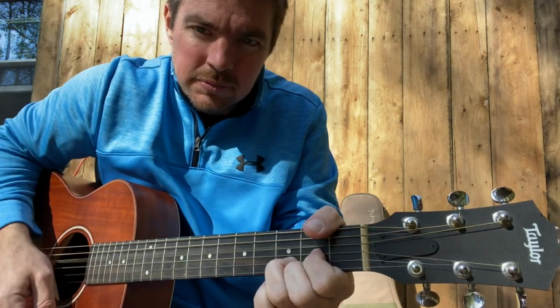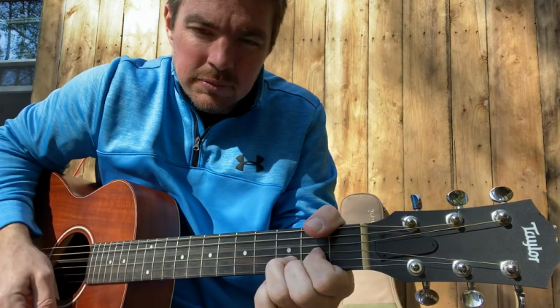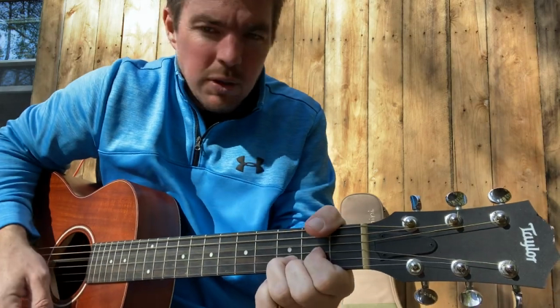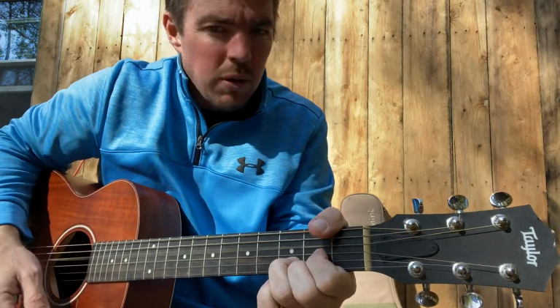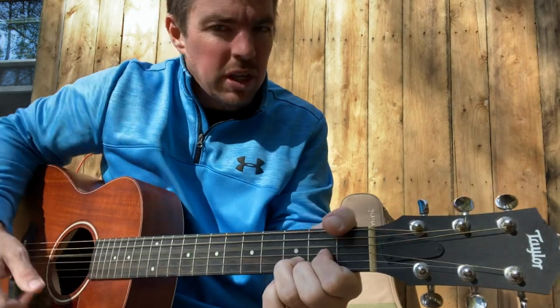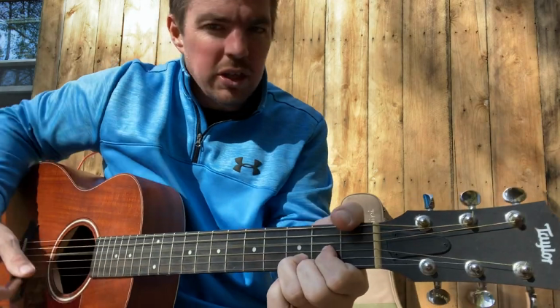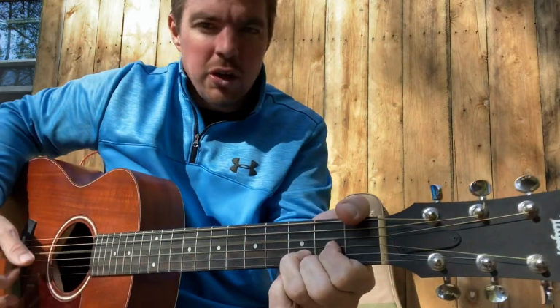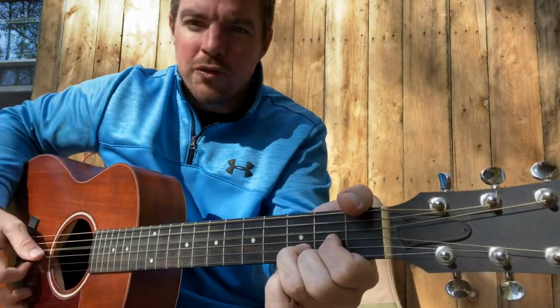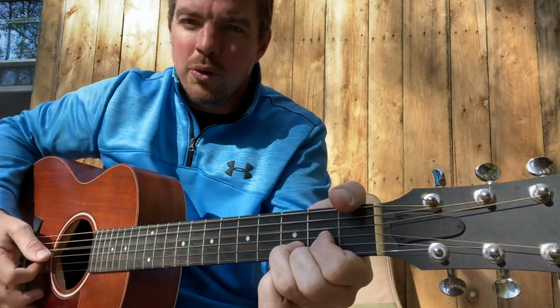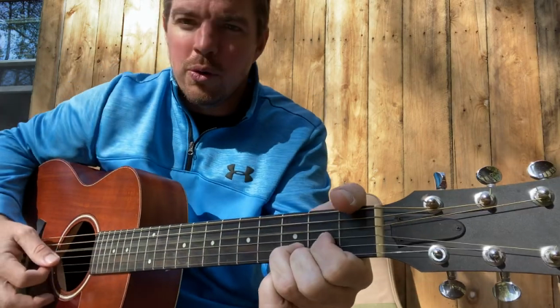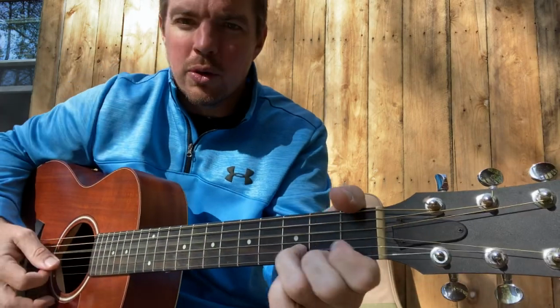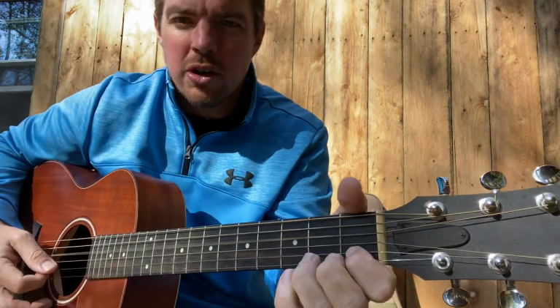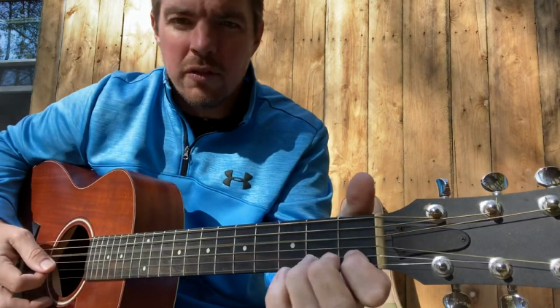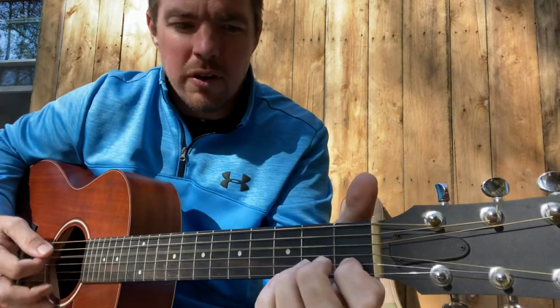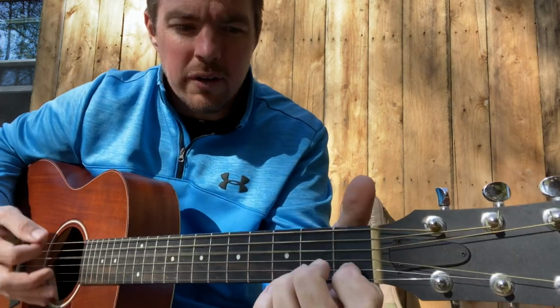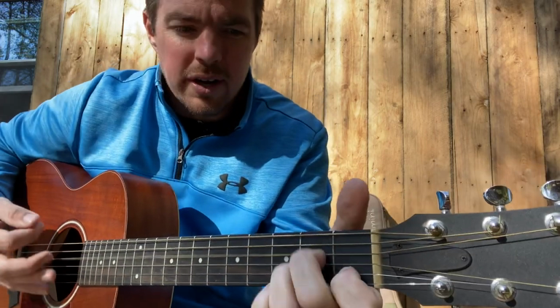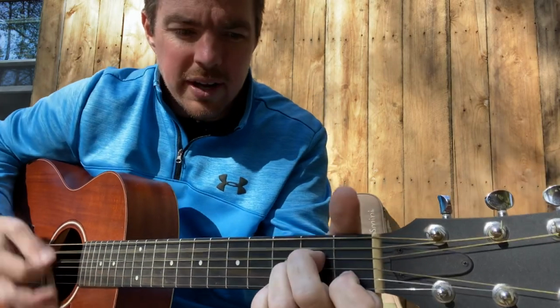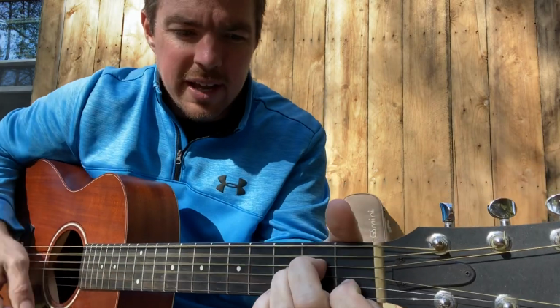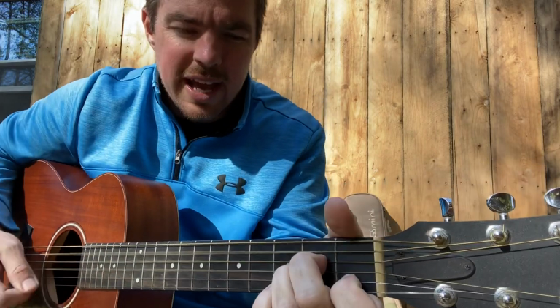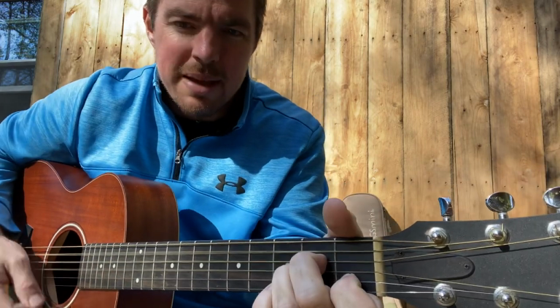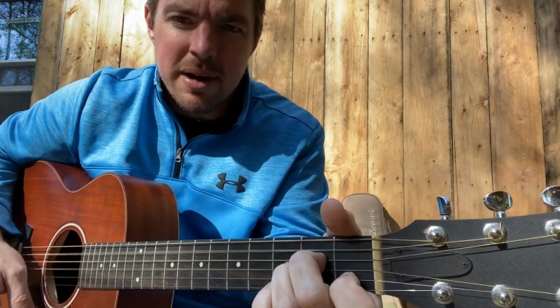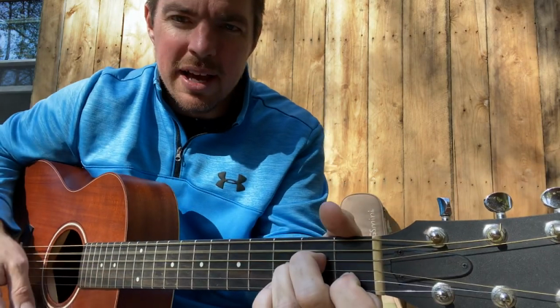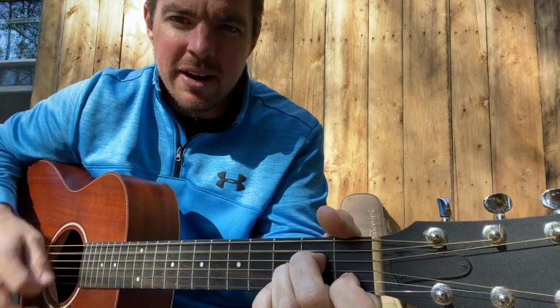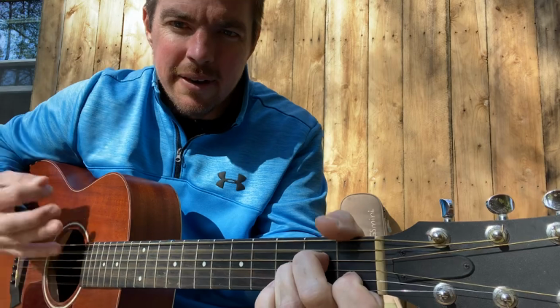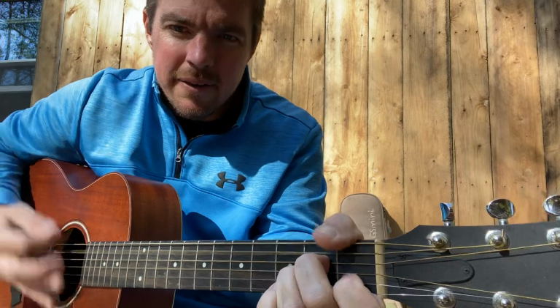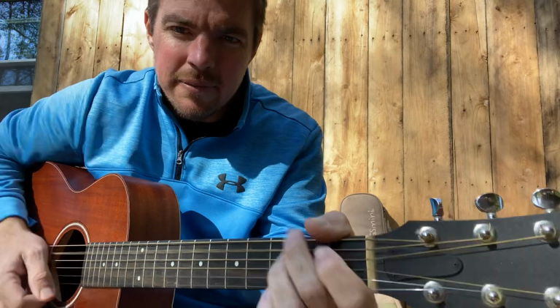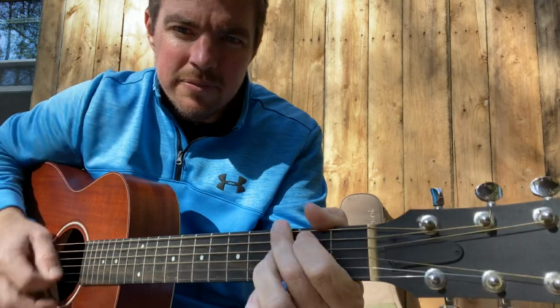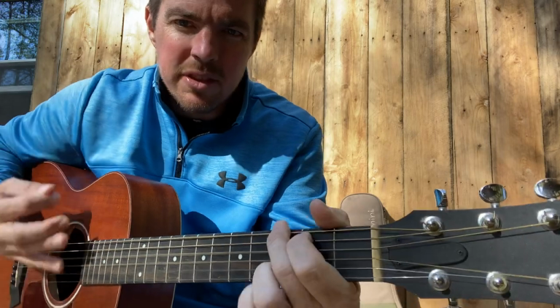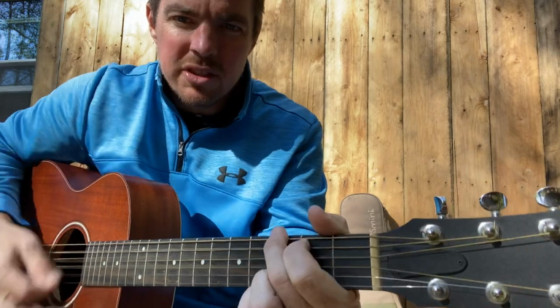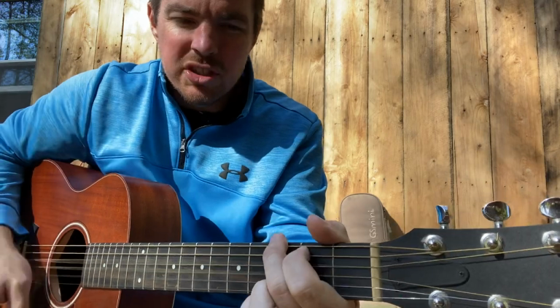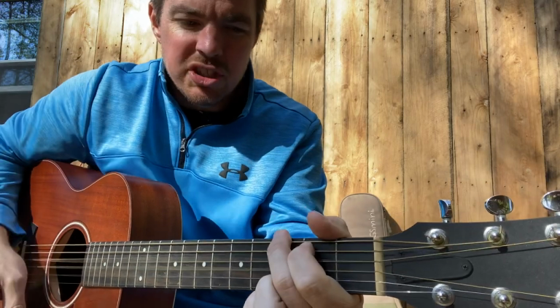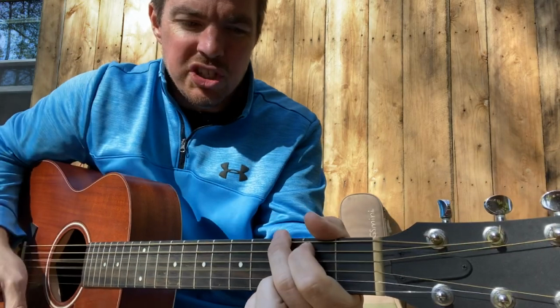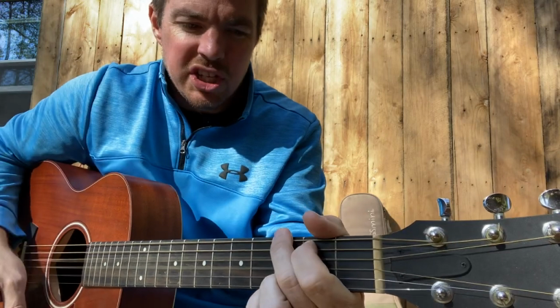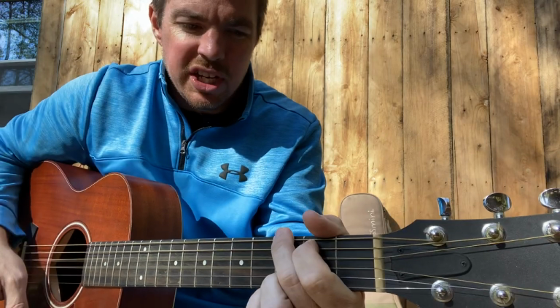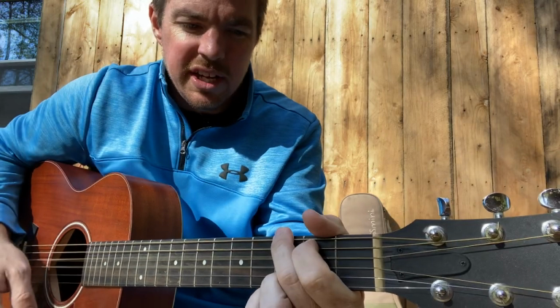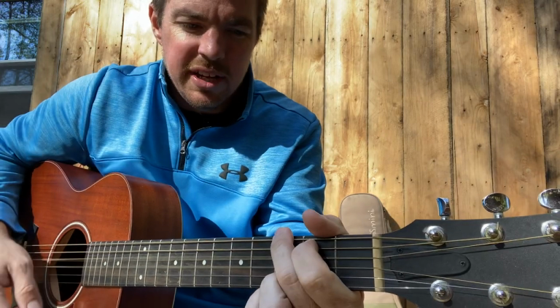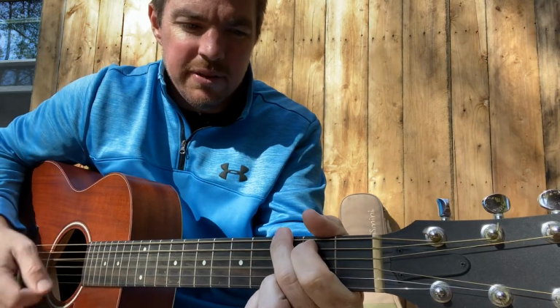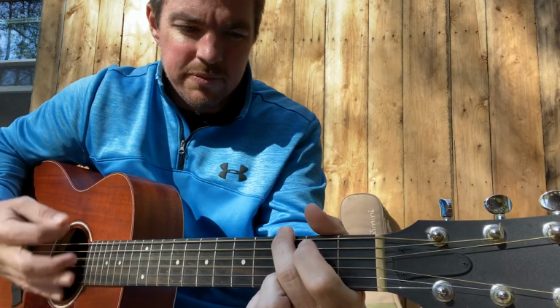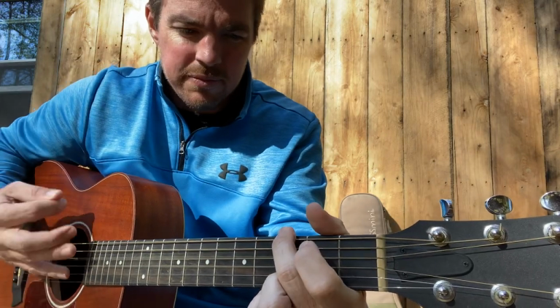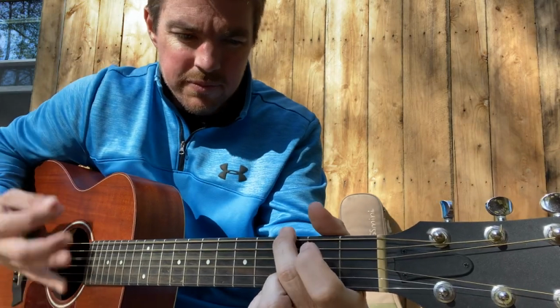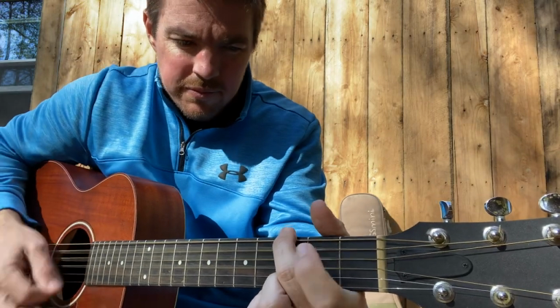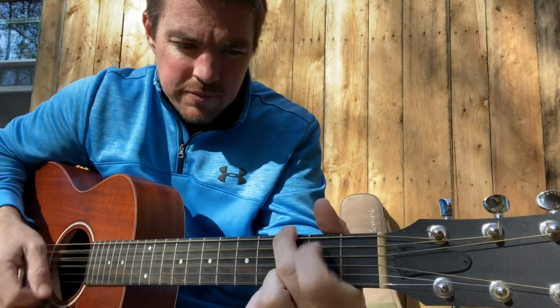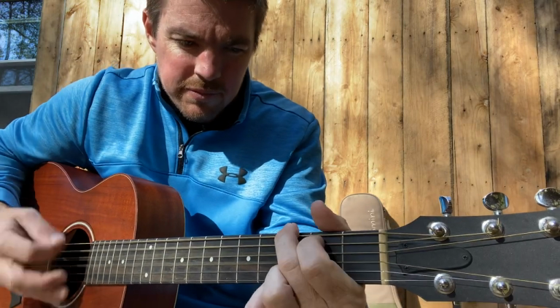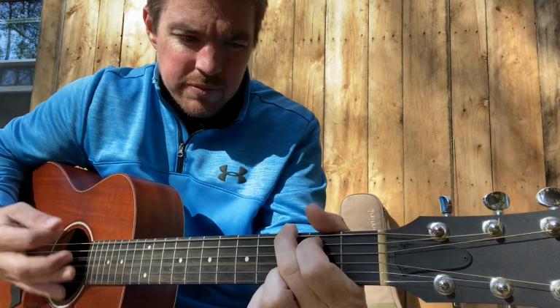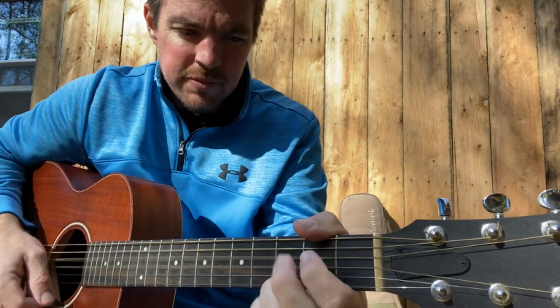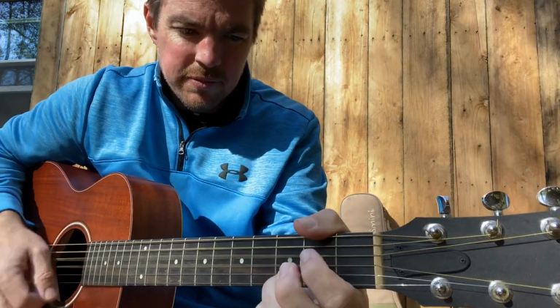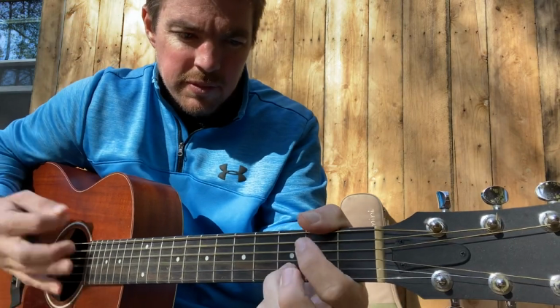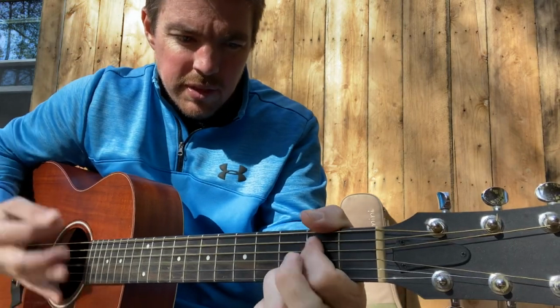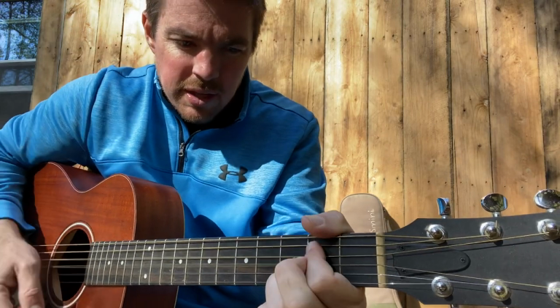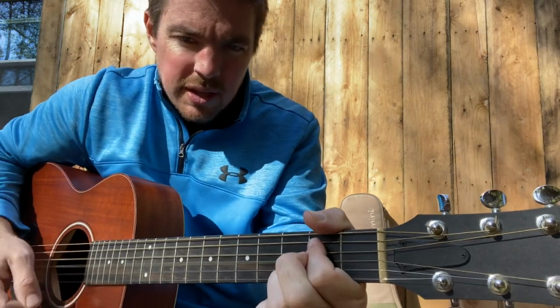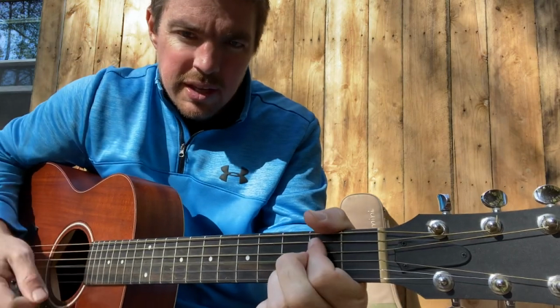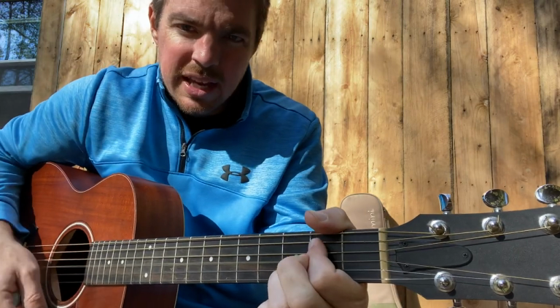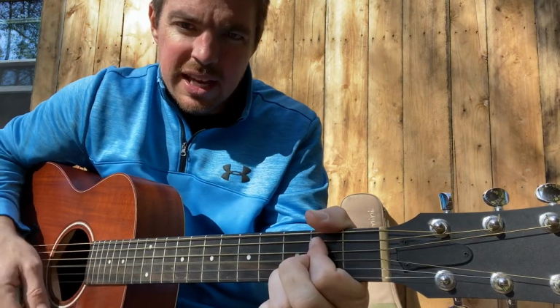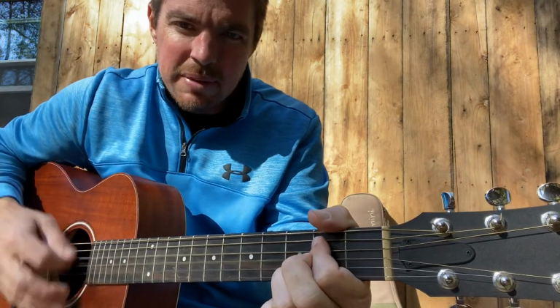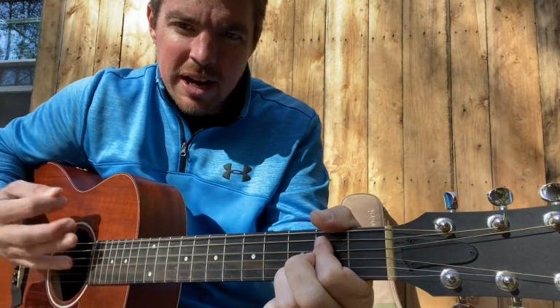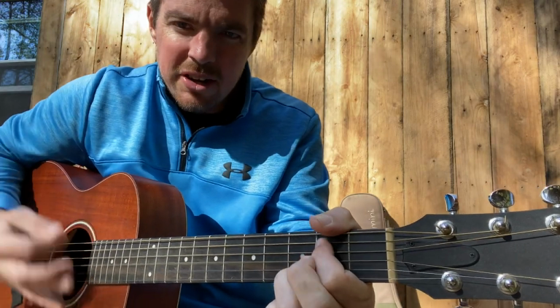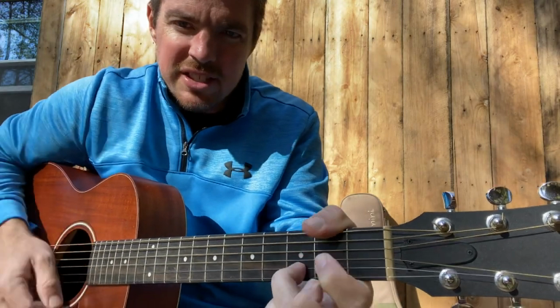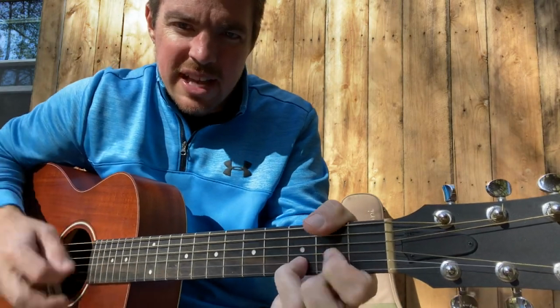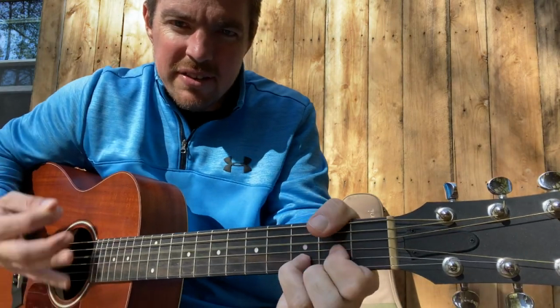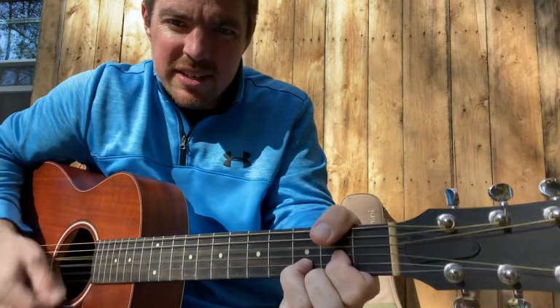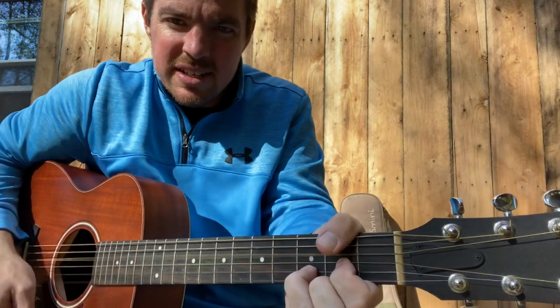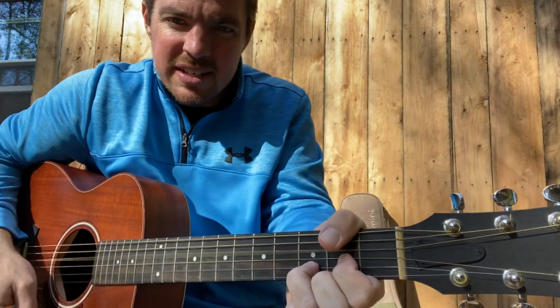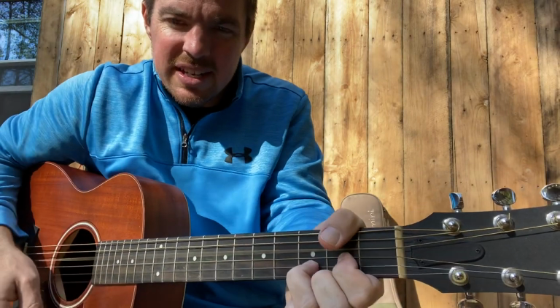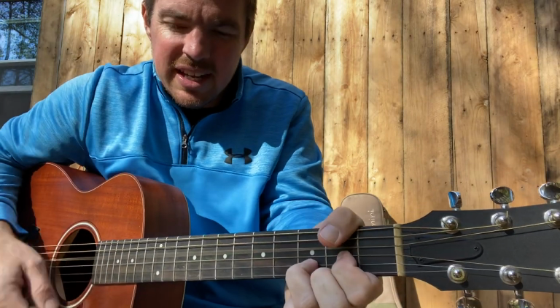Work on those four chords over and over: A minor, G, E minor seven, D.